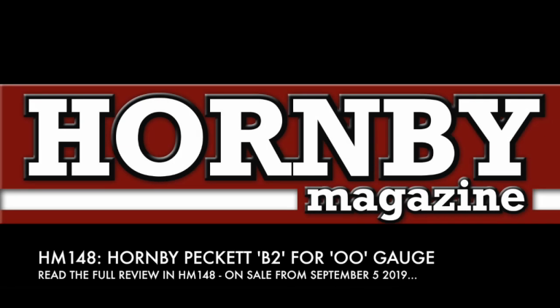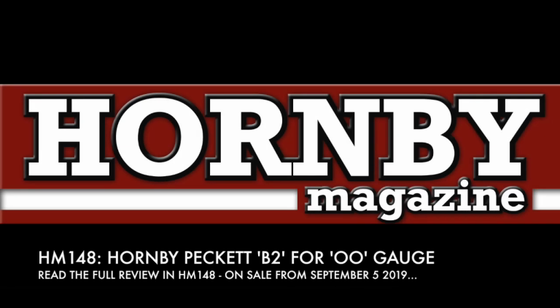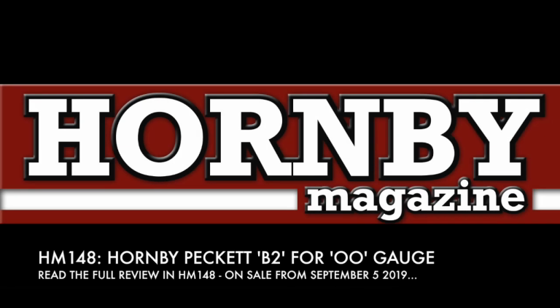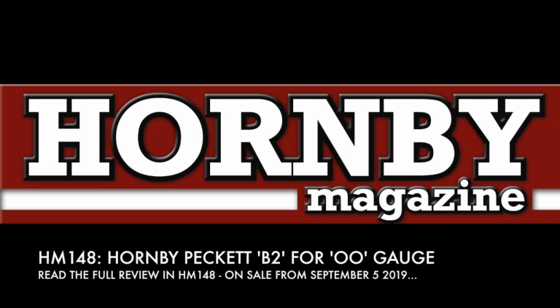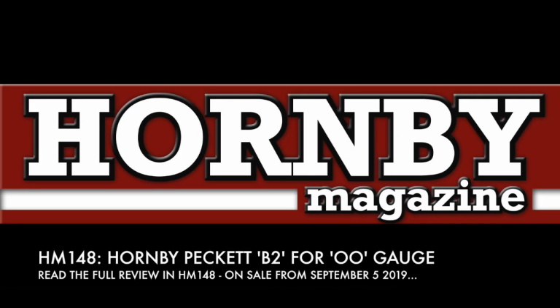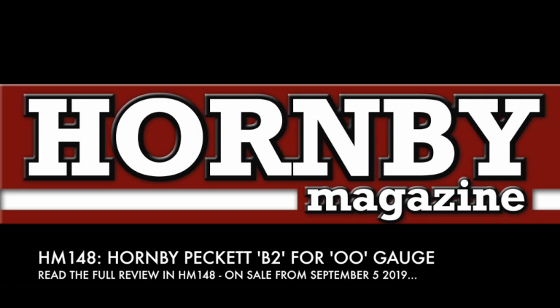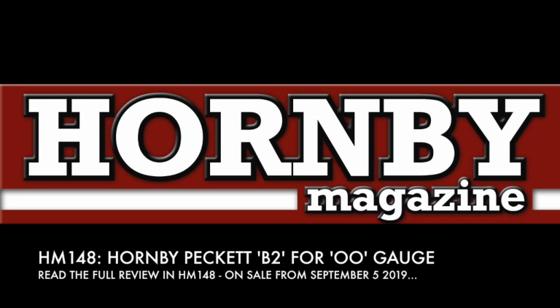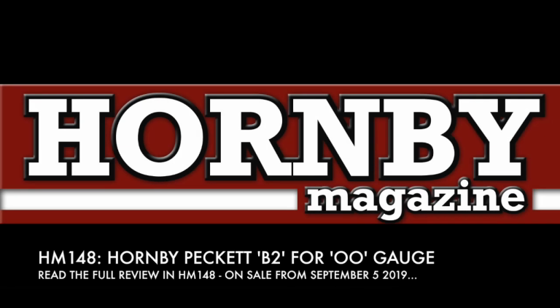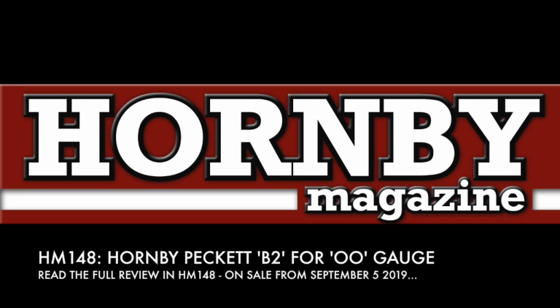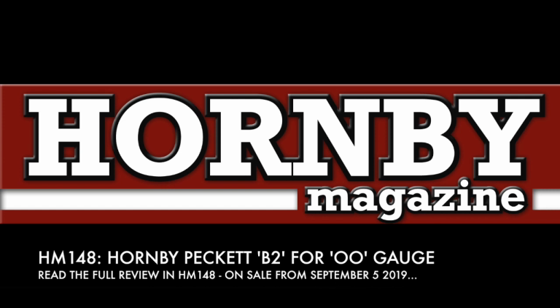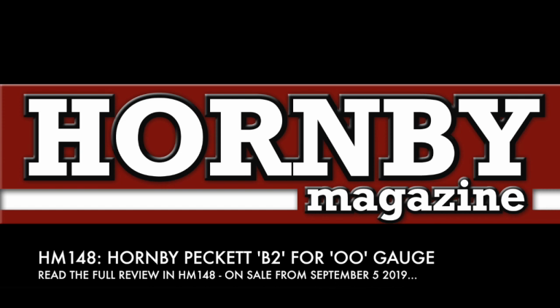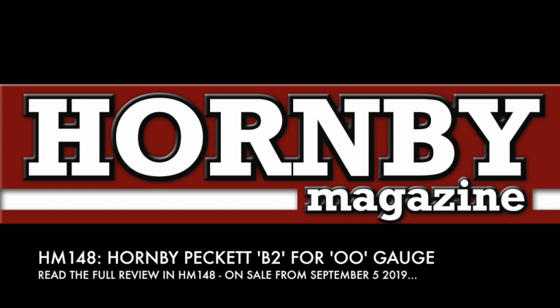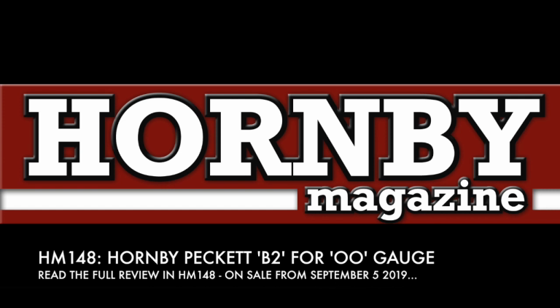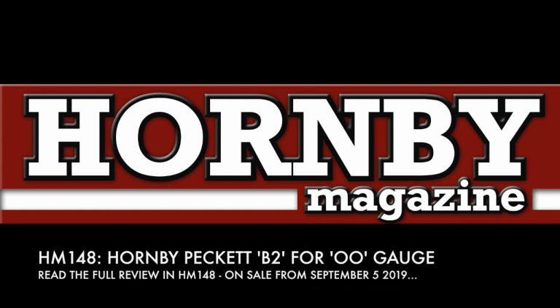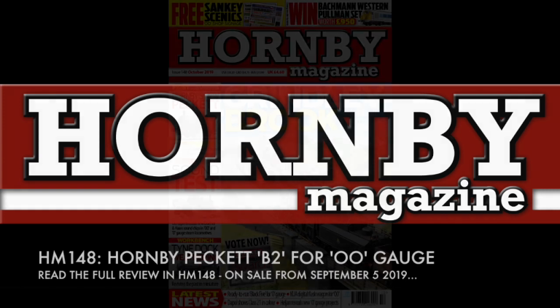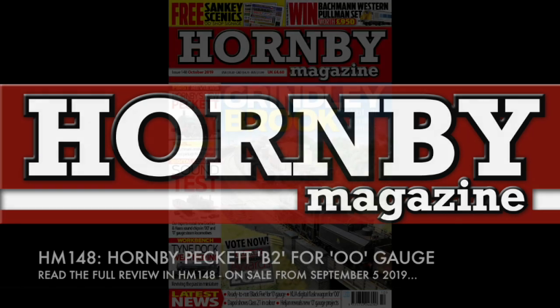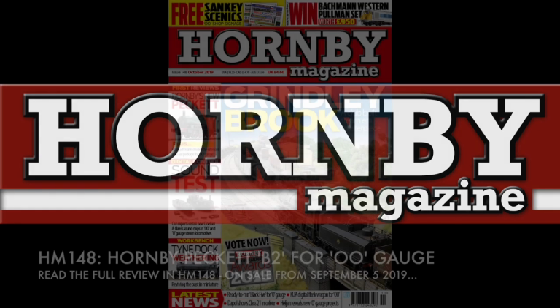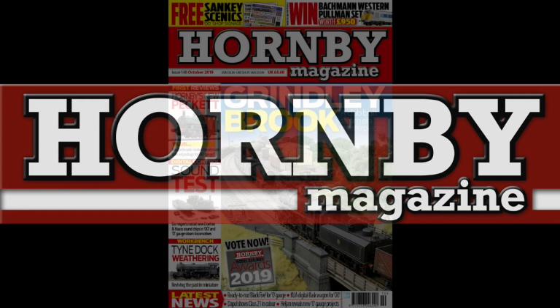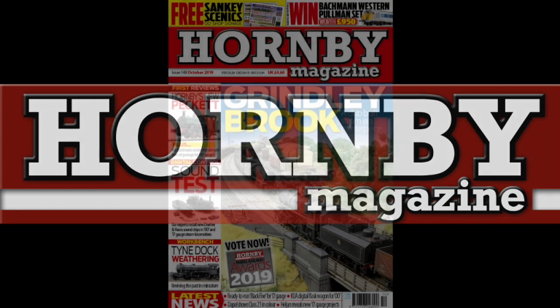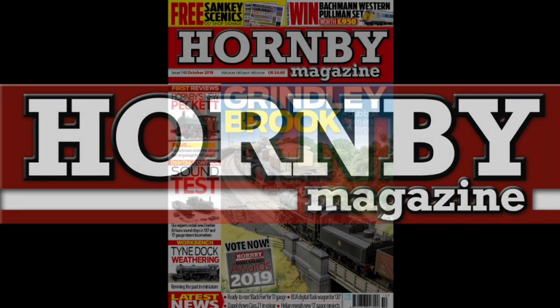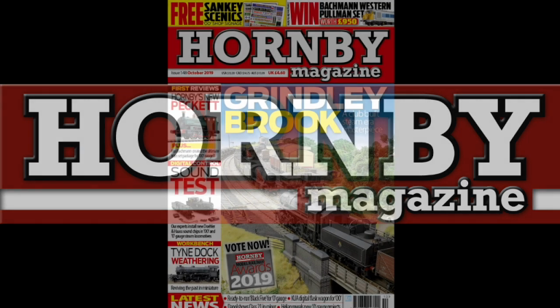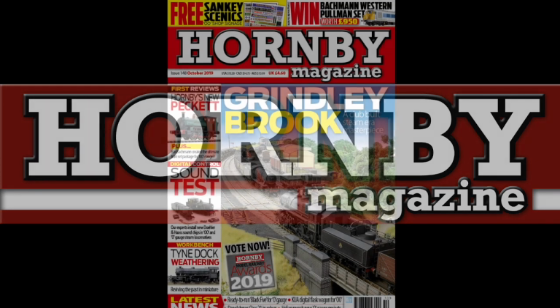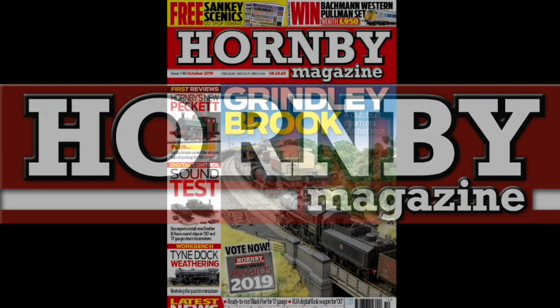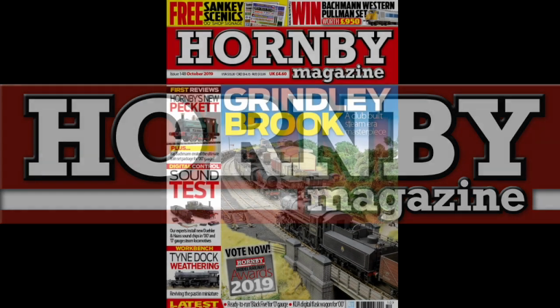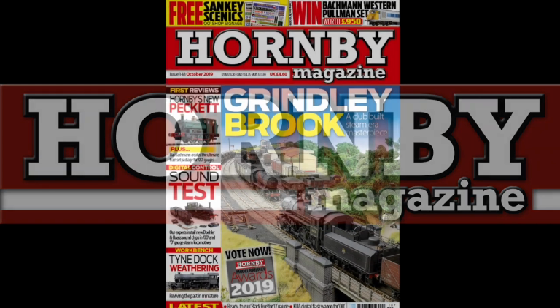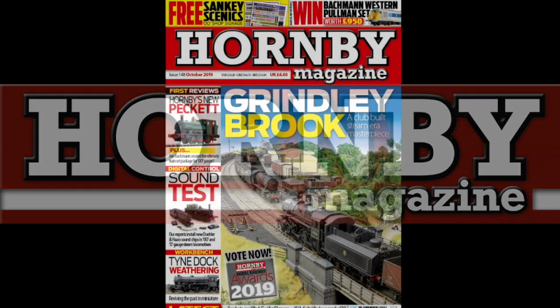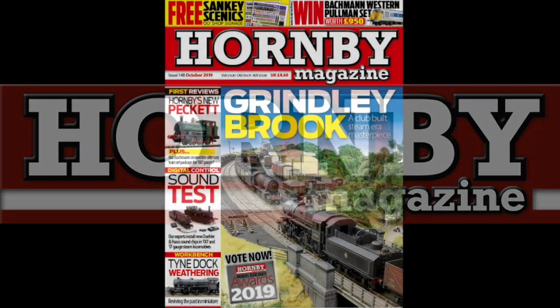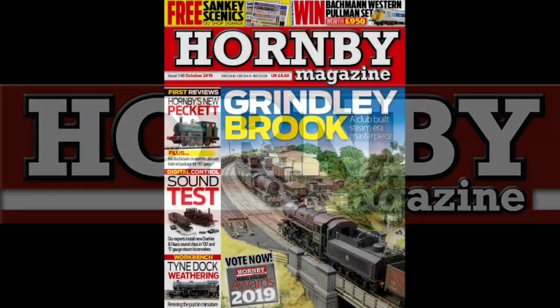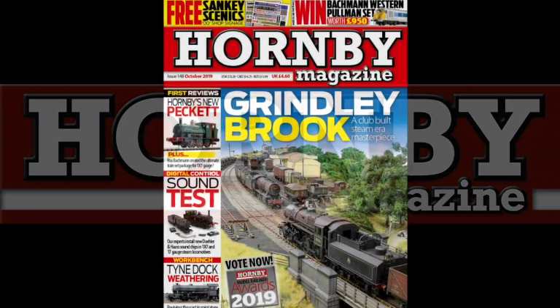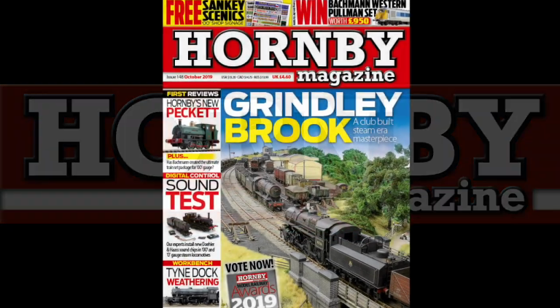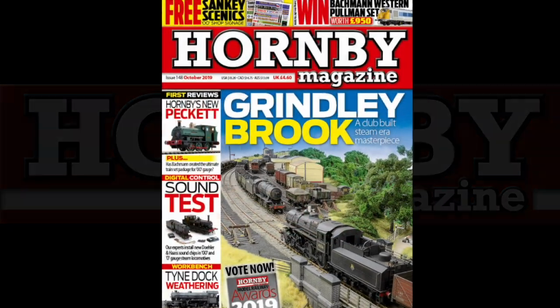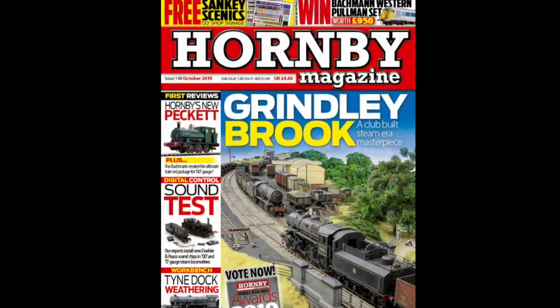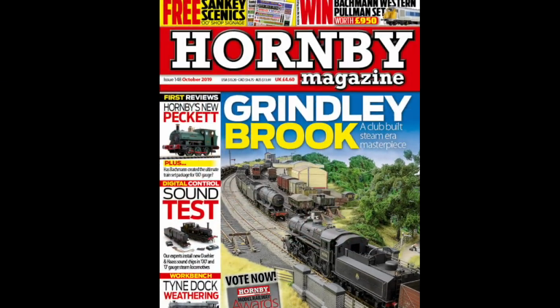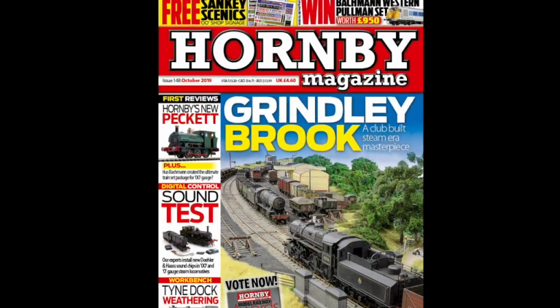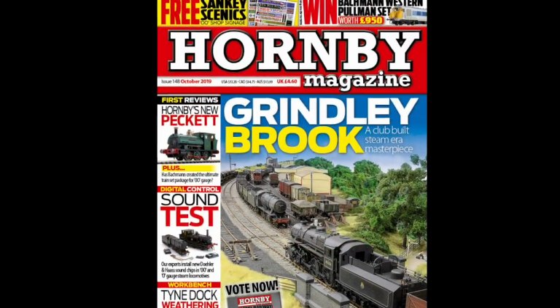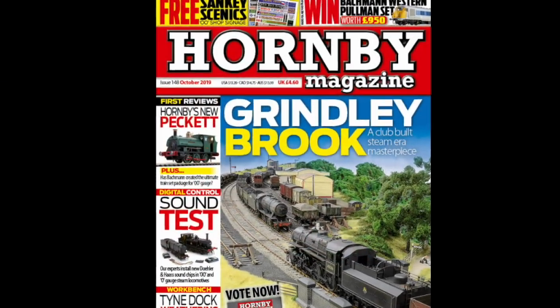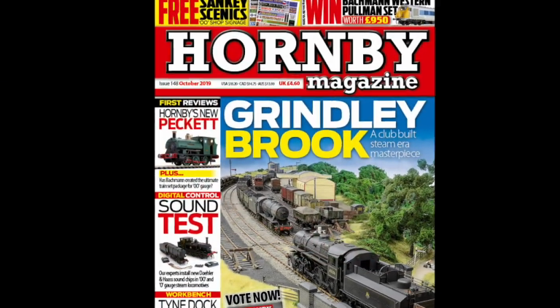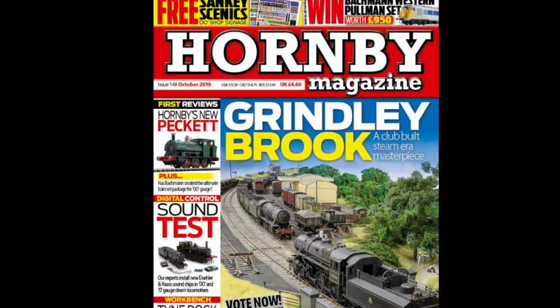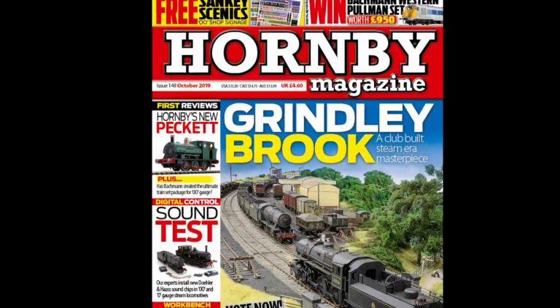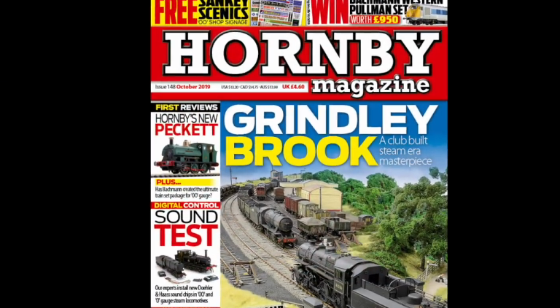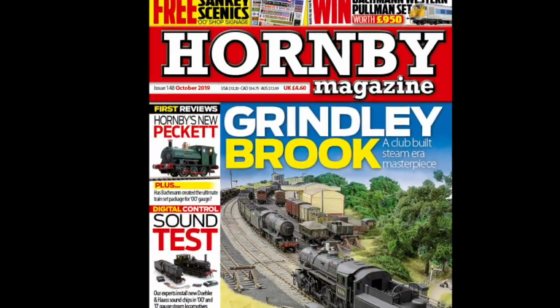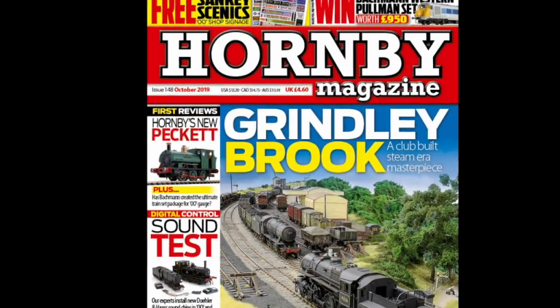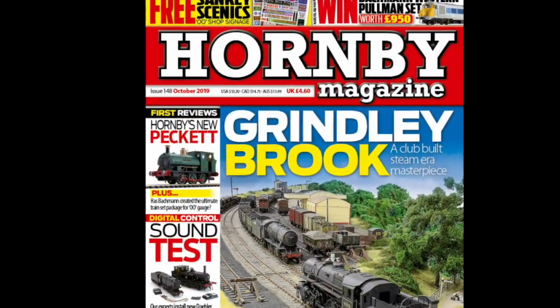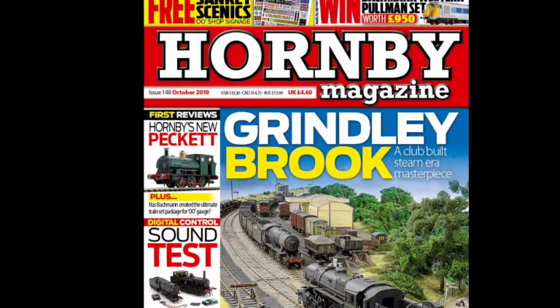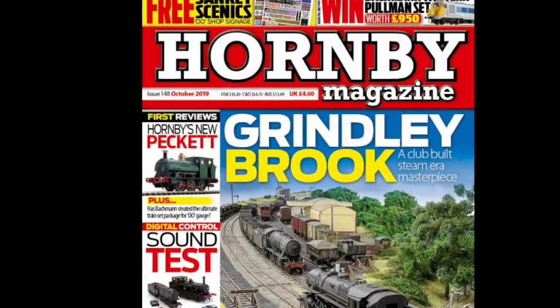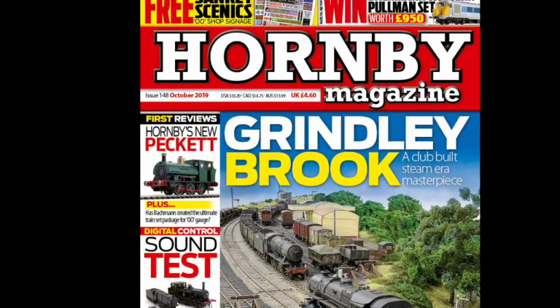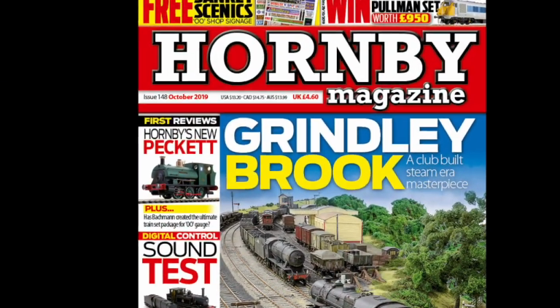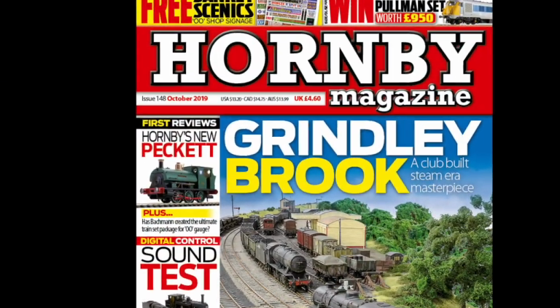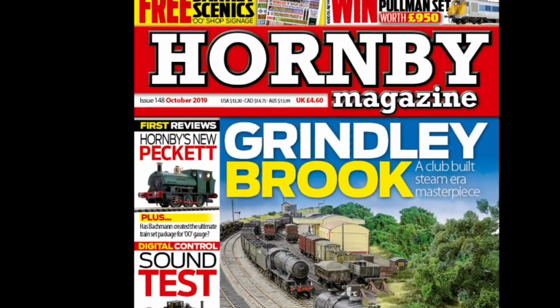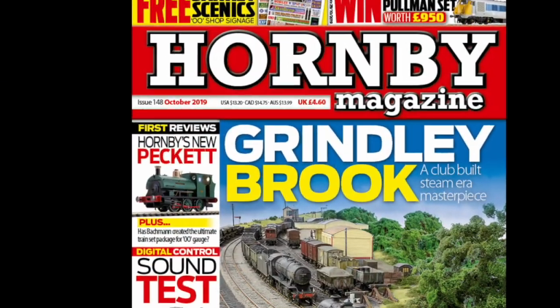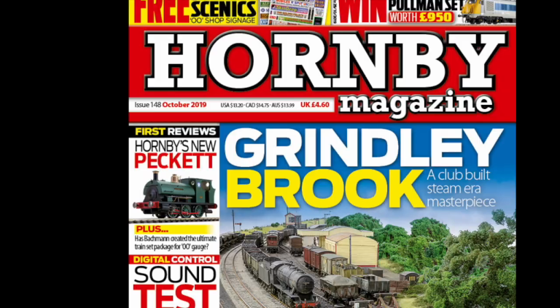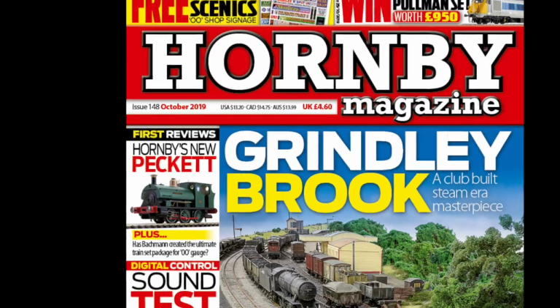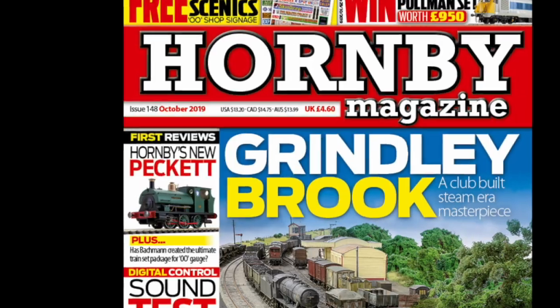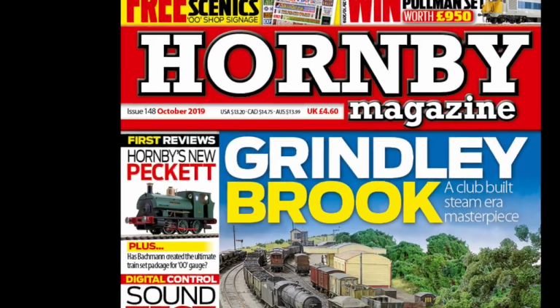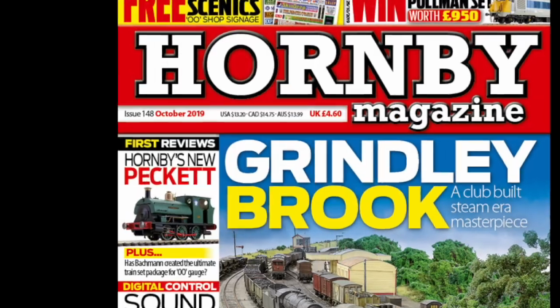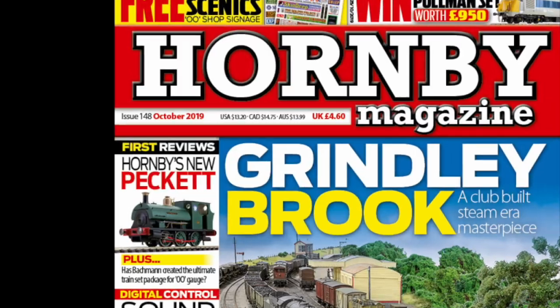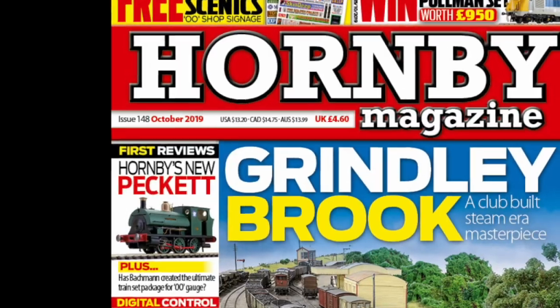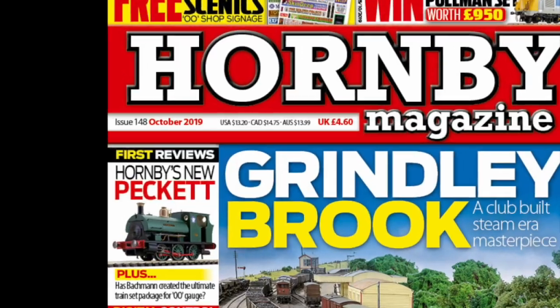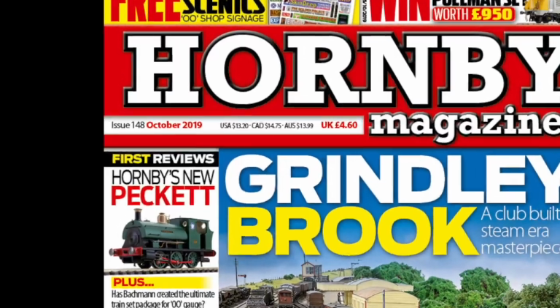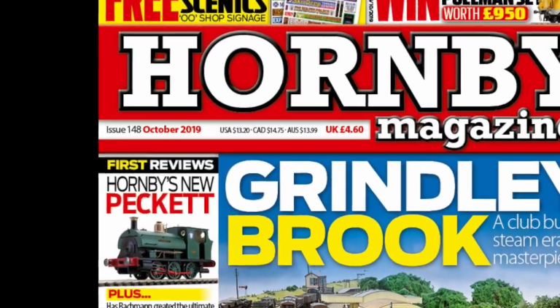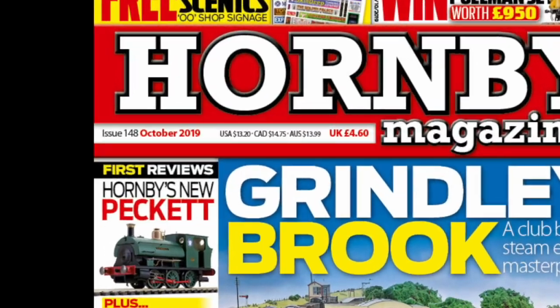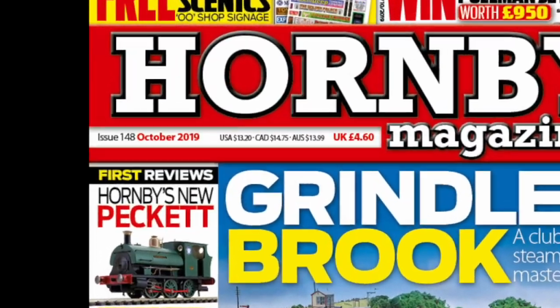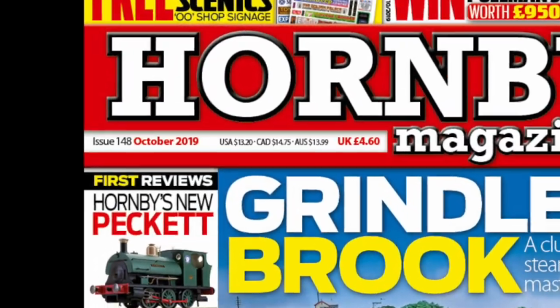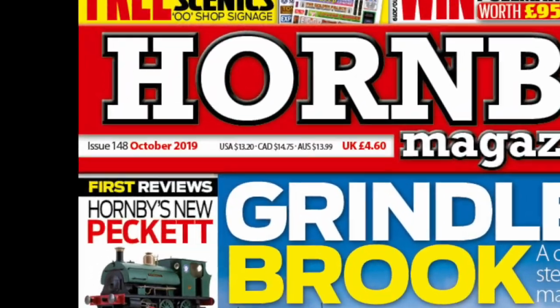Hornby's new 00-gauge Peckett B2 0-6-0 saddle tank is reviewed in full in the October 2019 issue of Hornby Magazine.